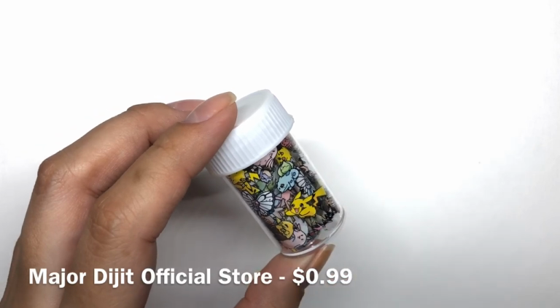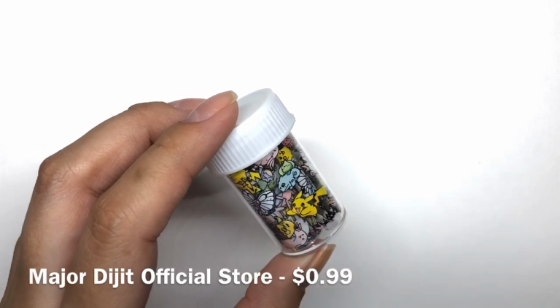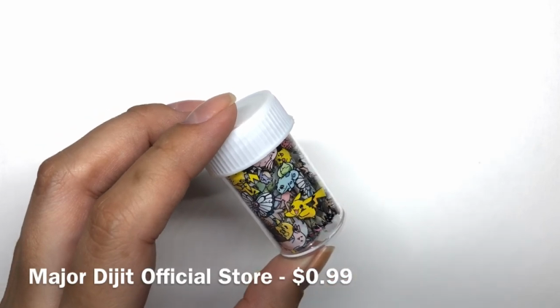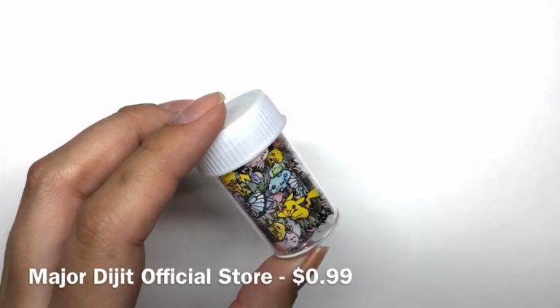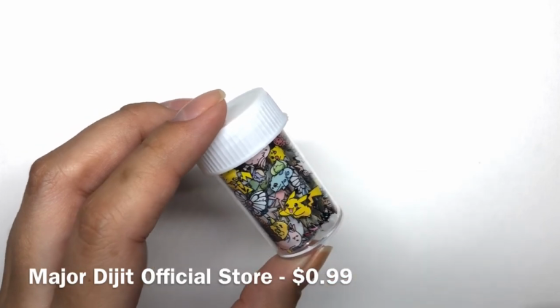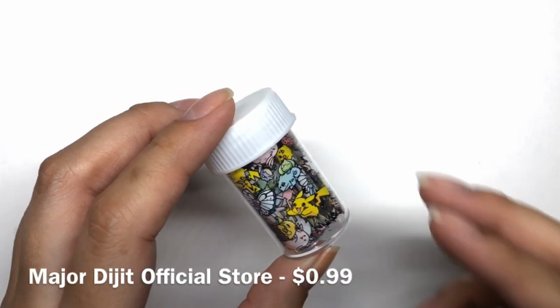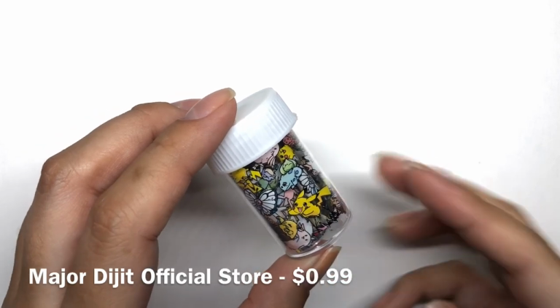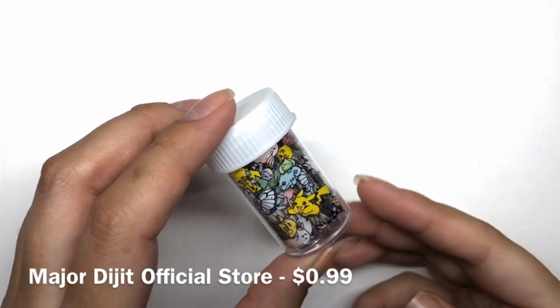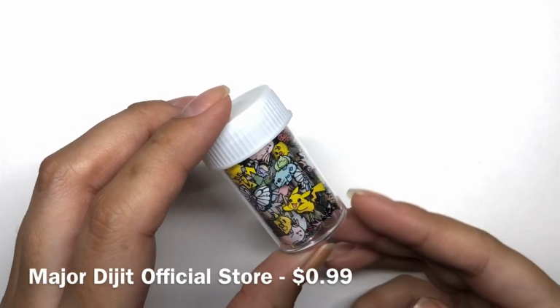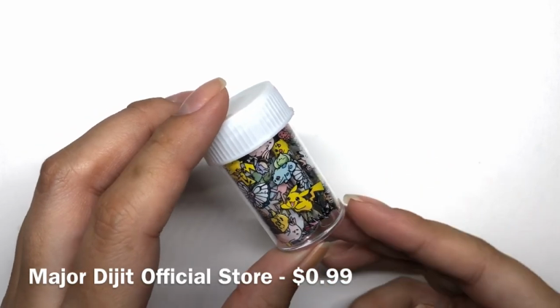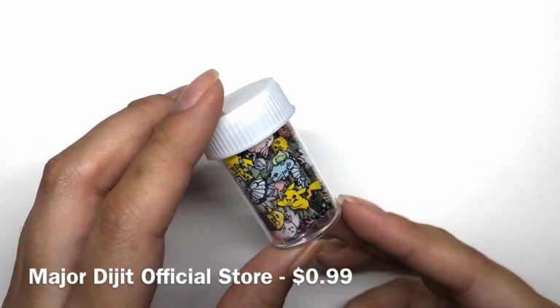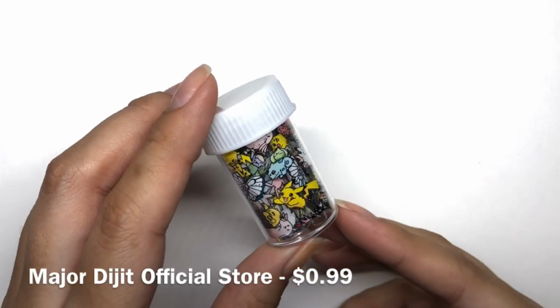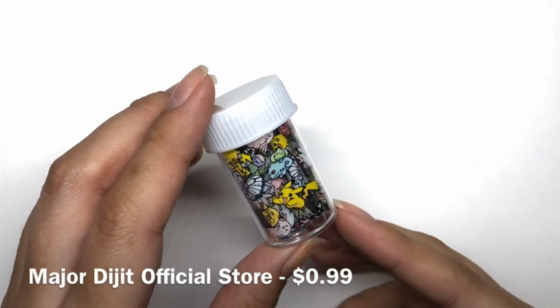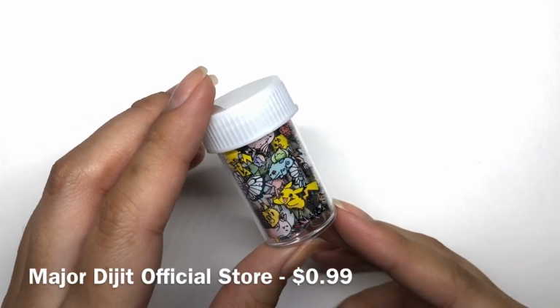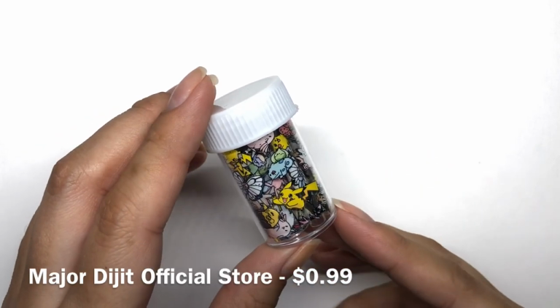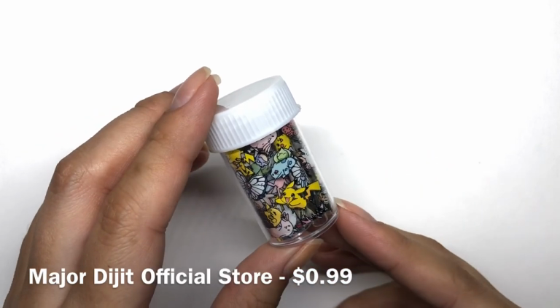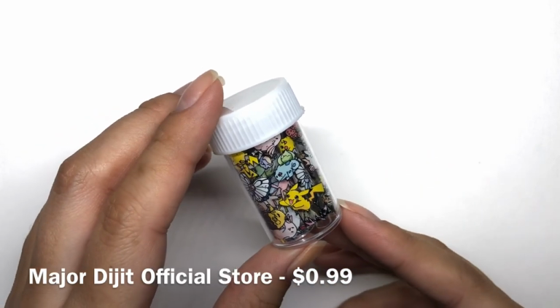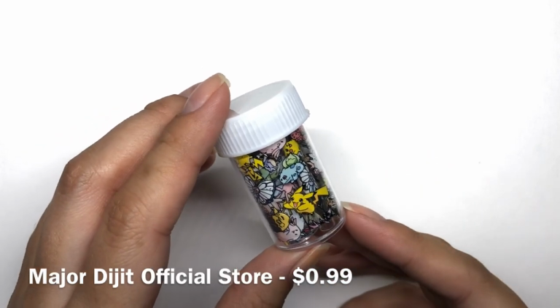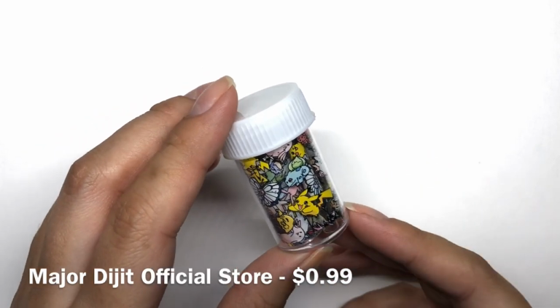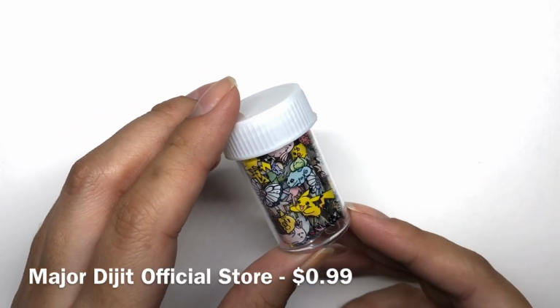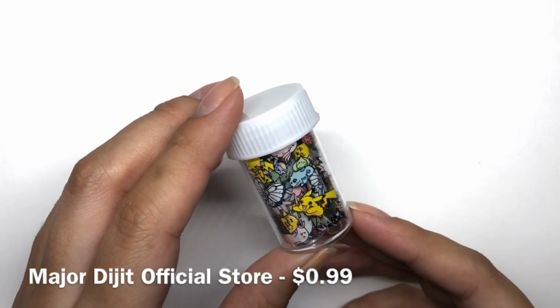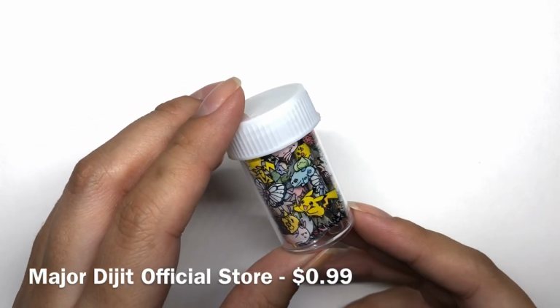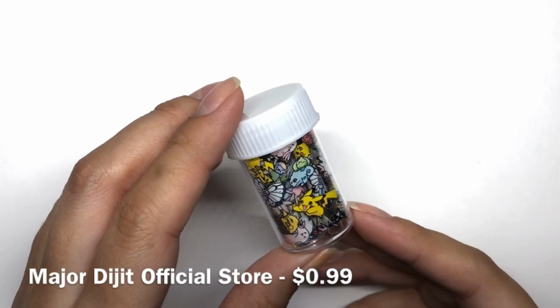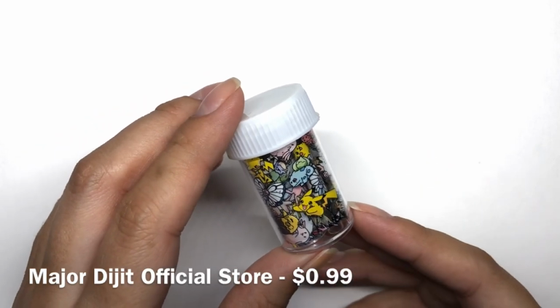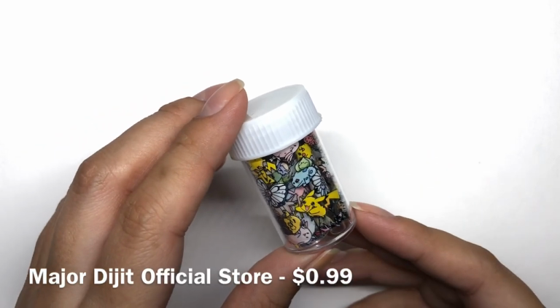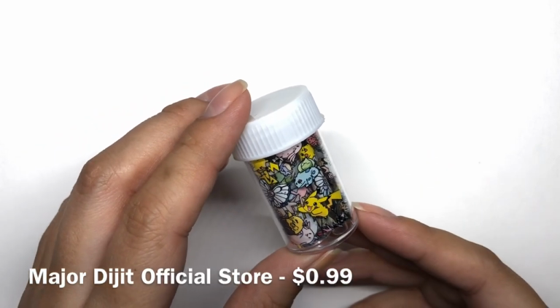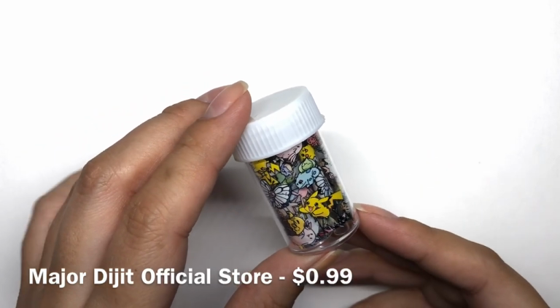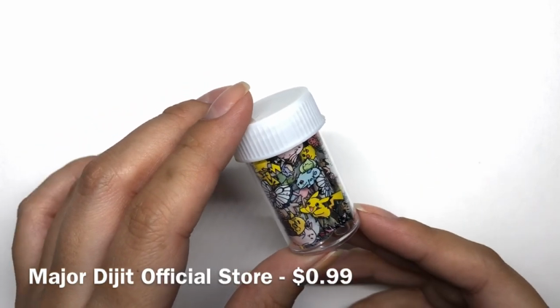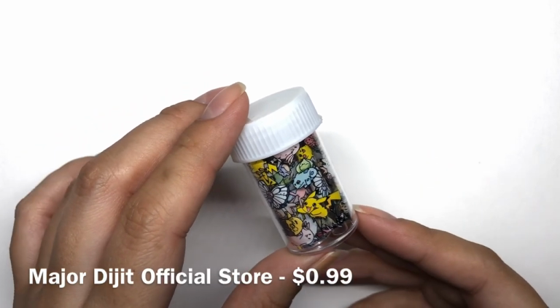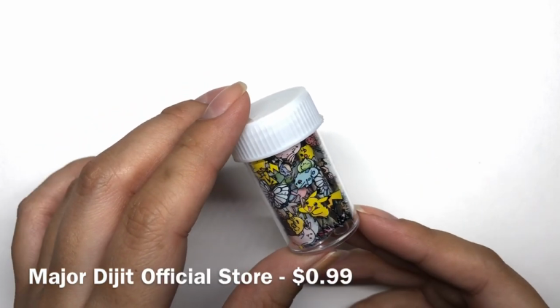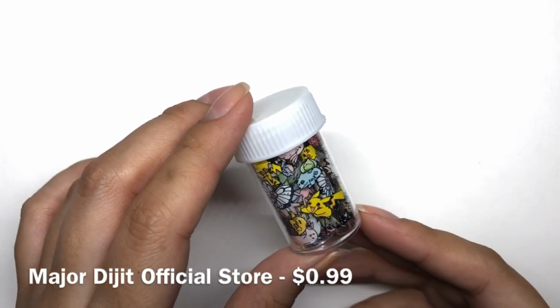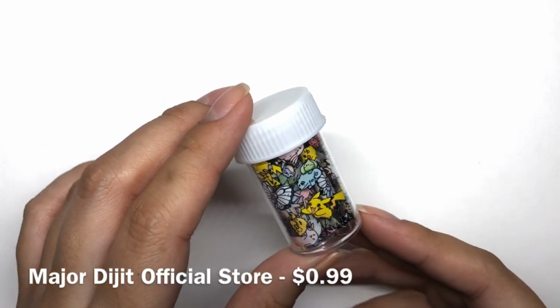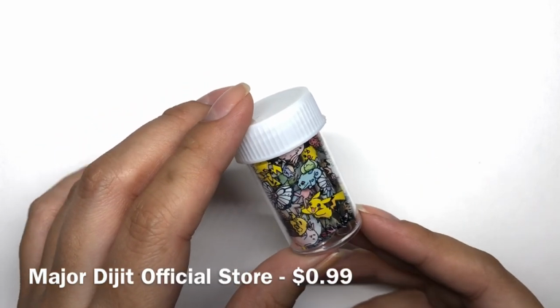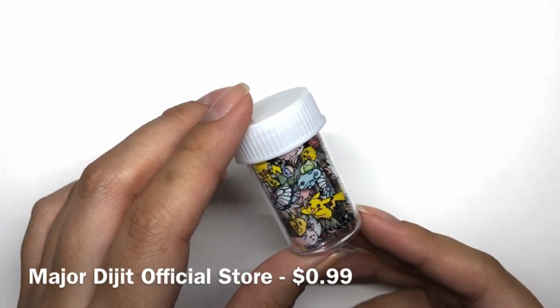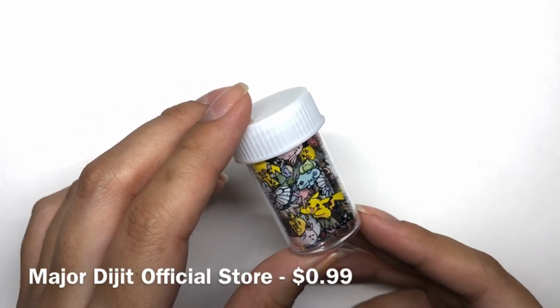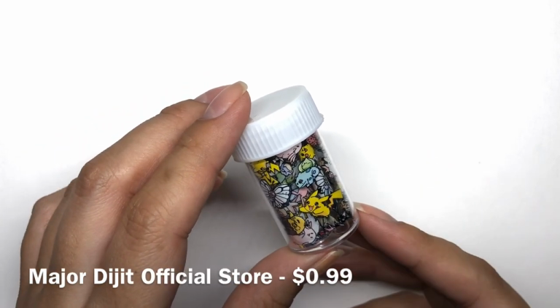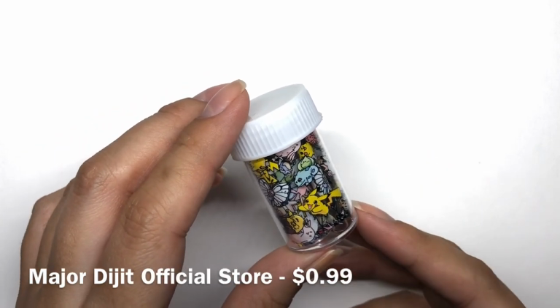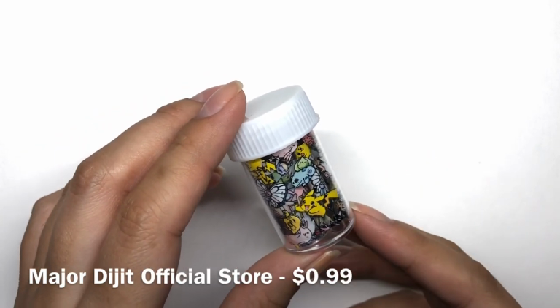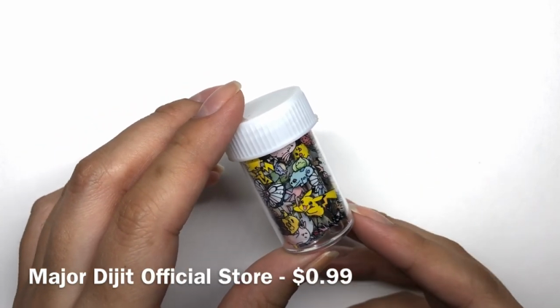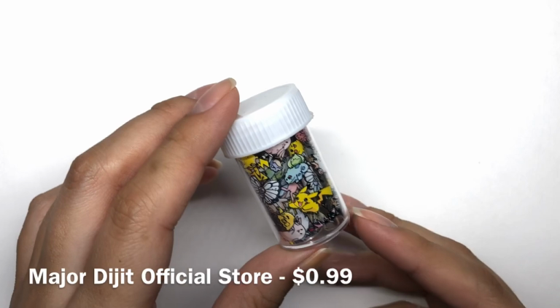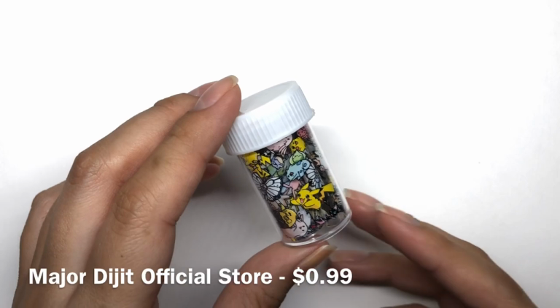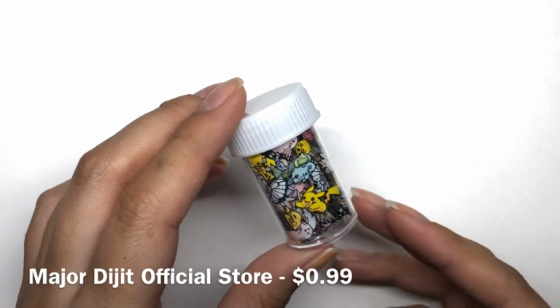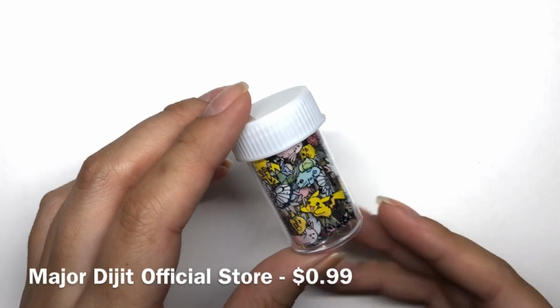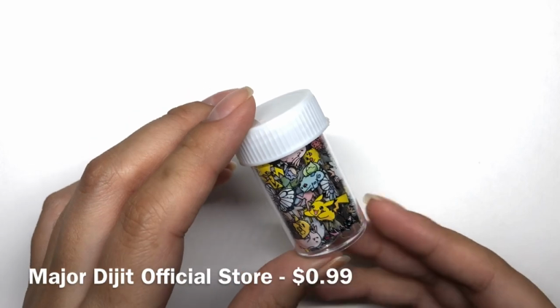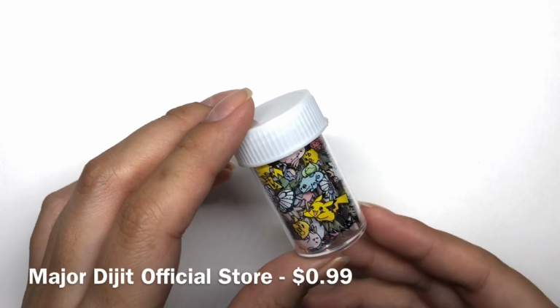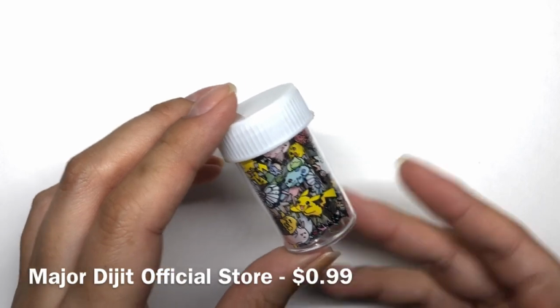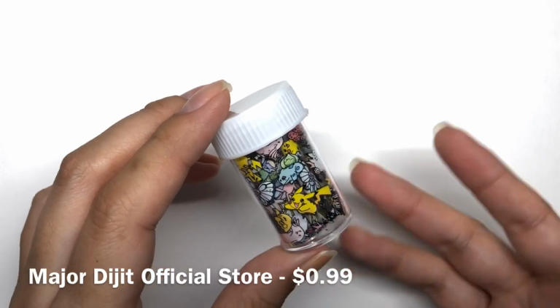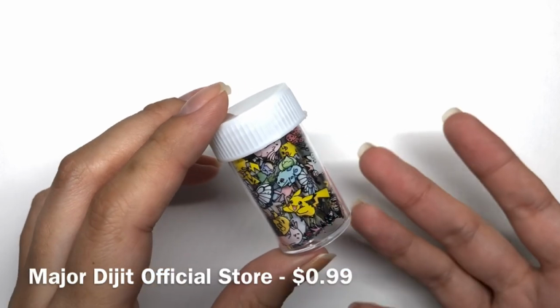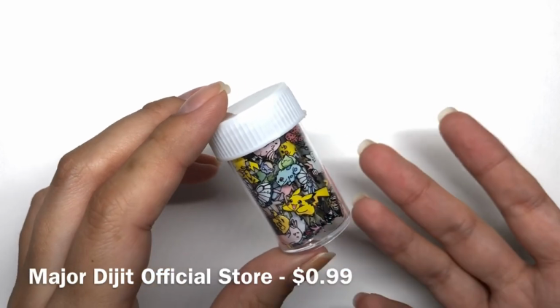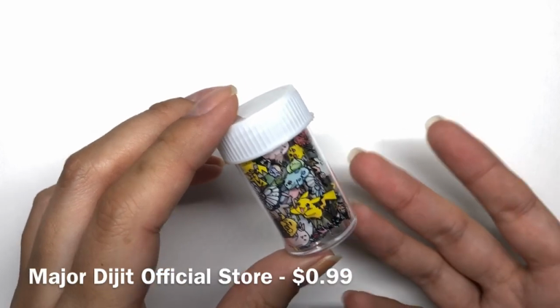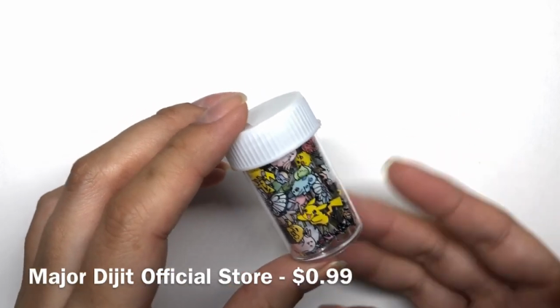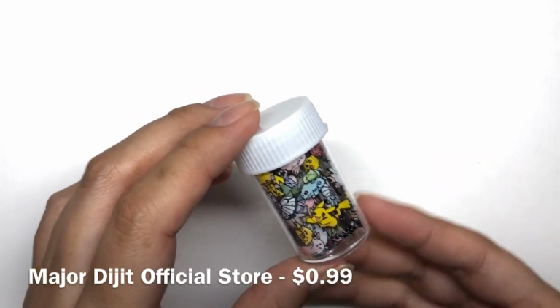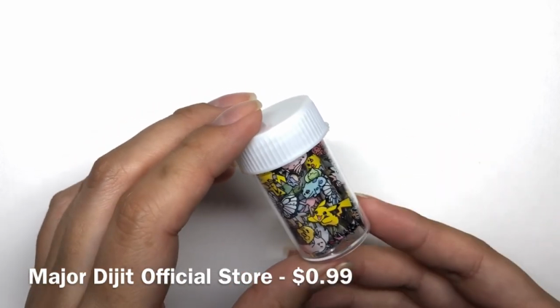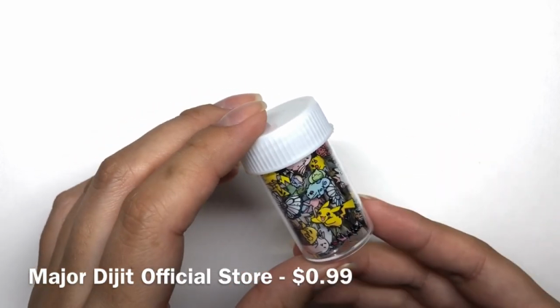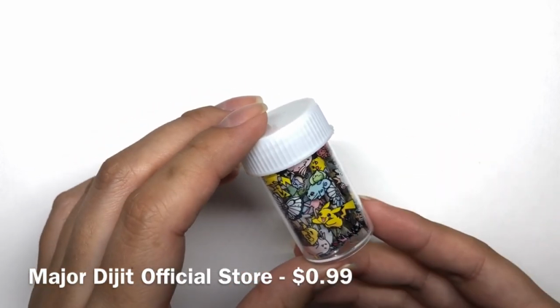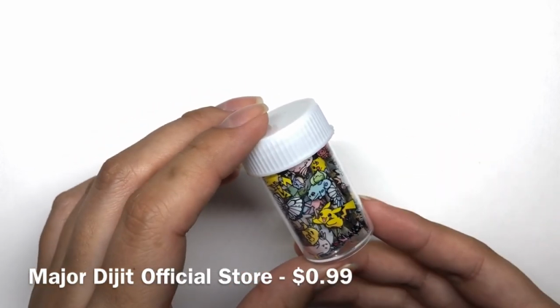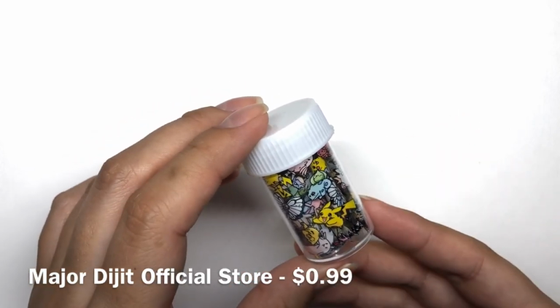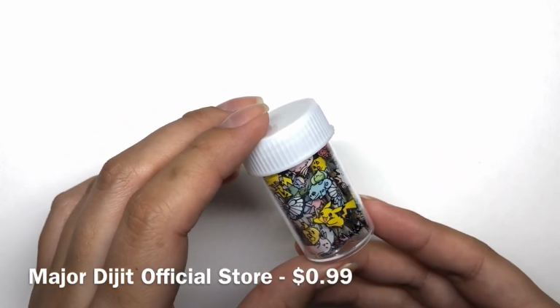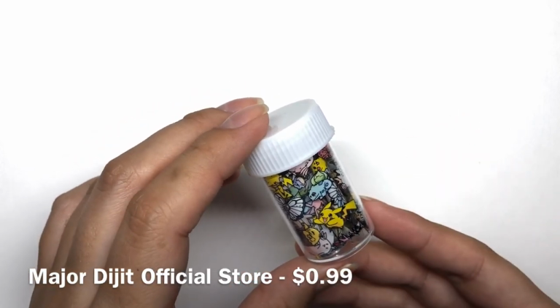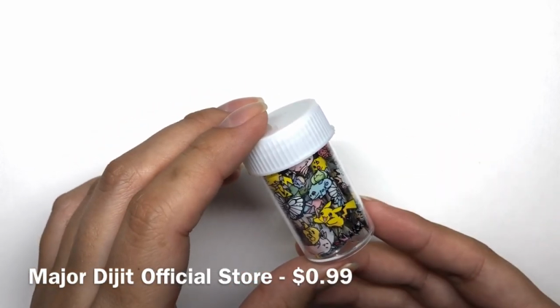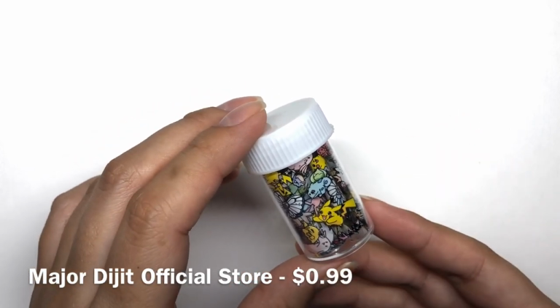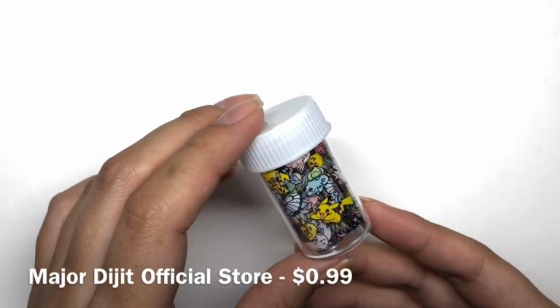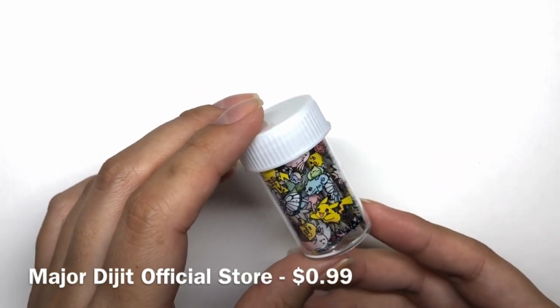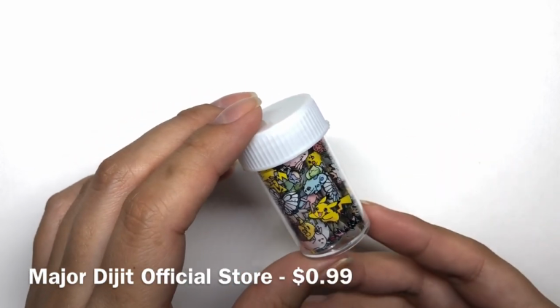I used to collect Pokemon trading cards back in the day. I never knew how to play that, honestly. But I just thought the characters were so cute.